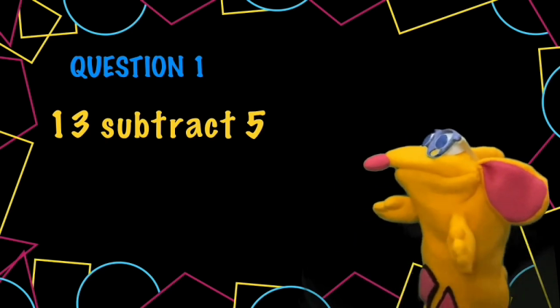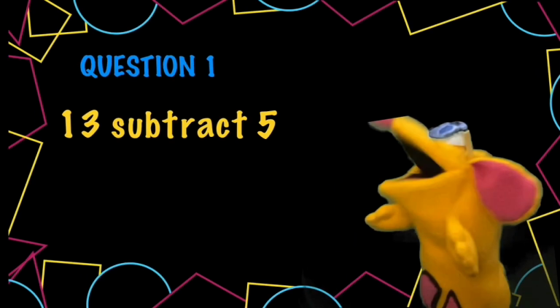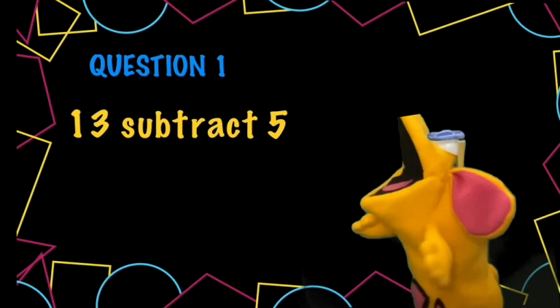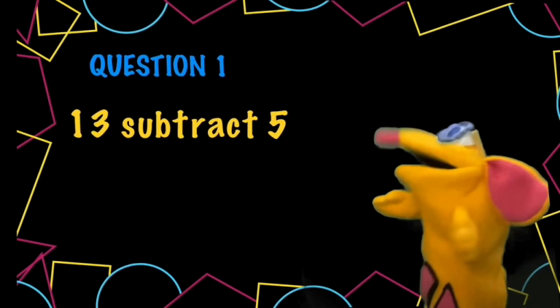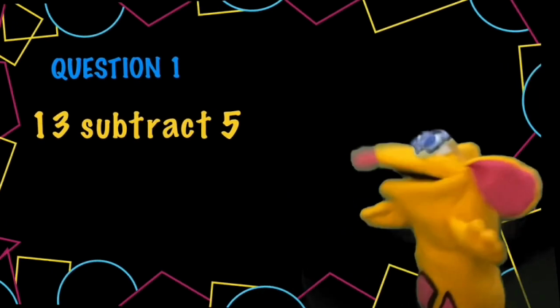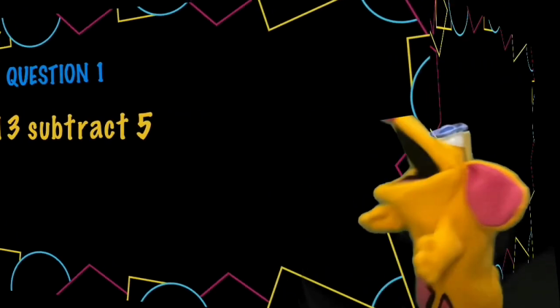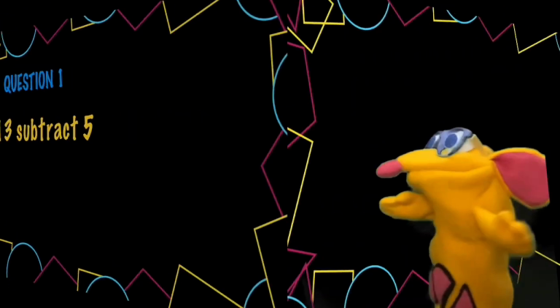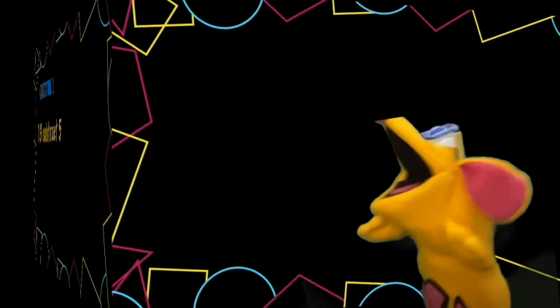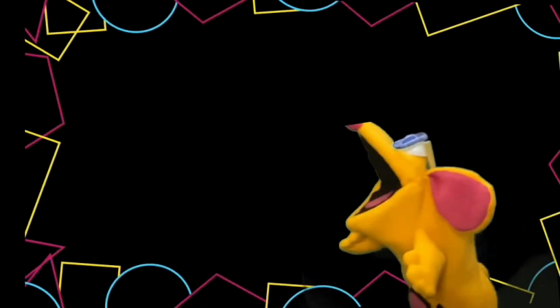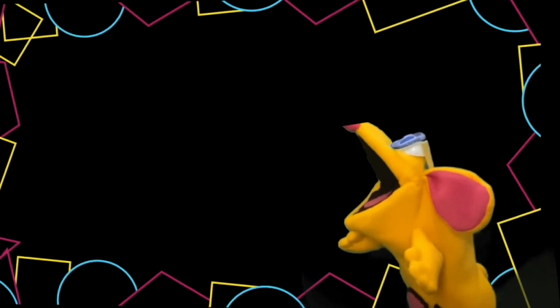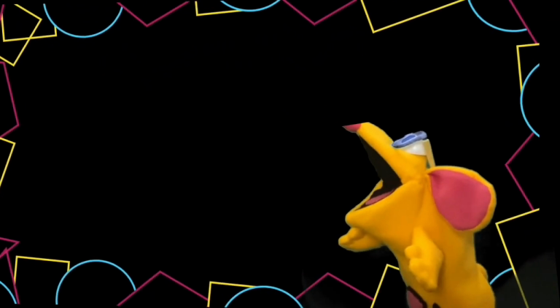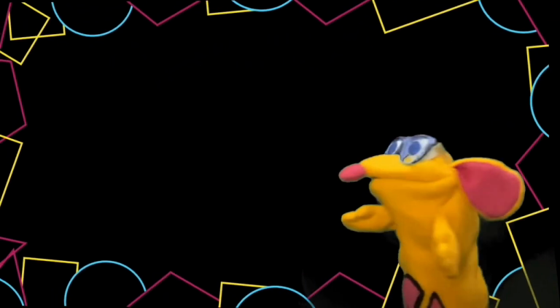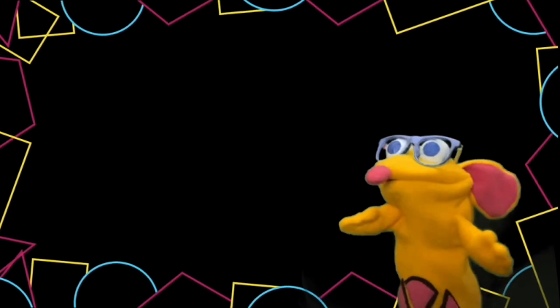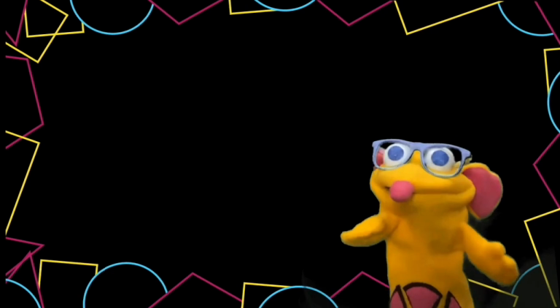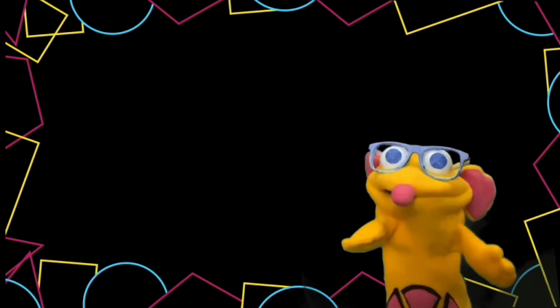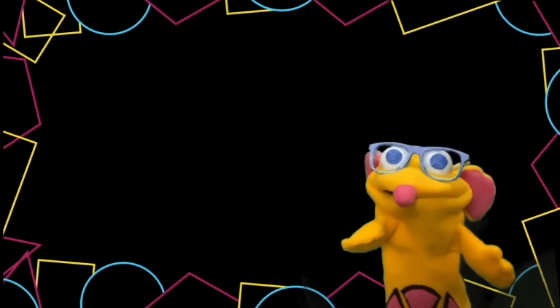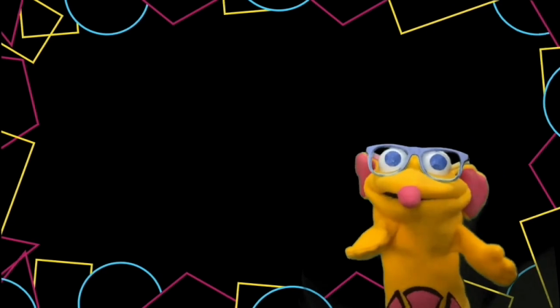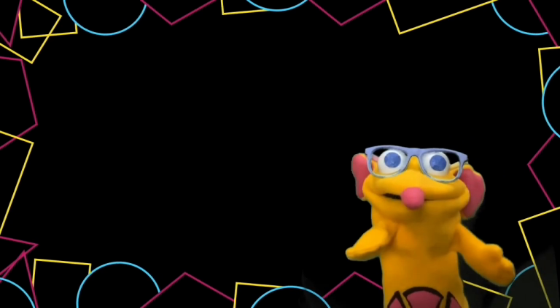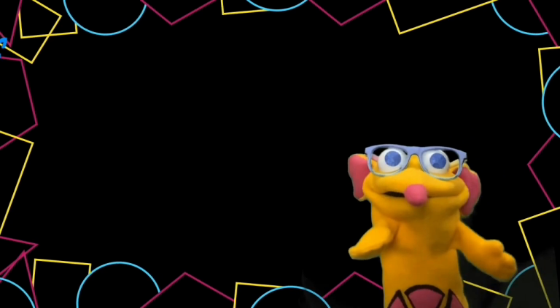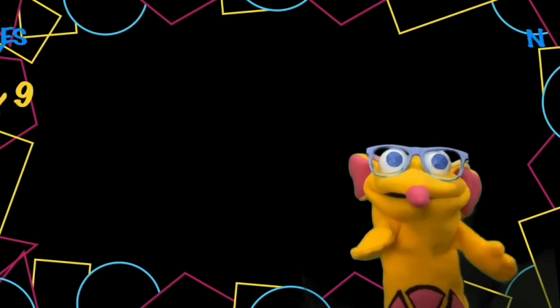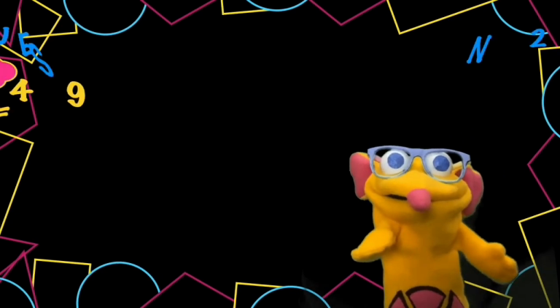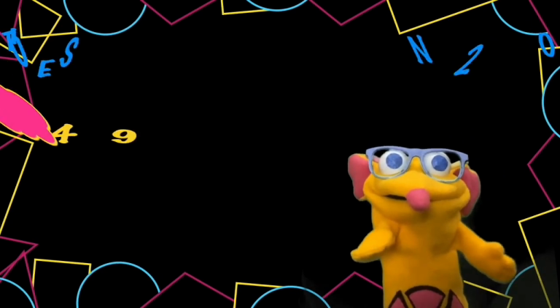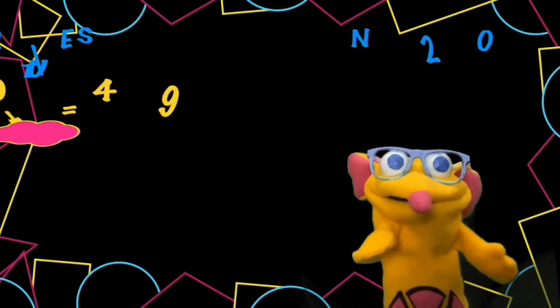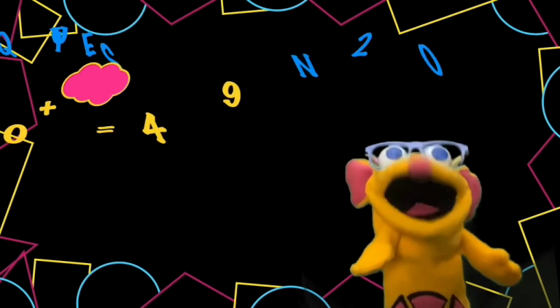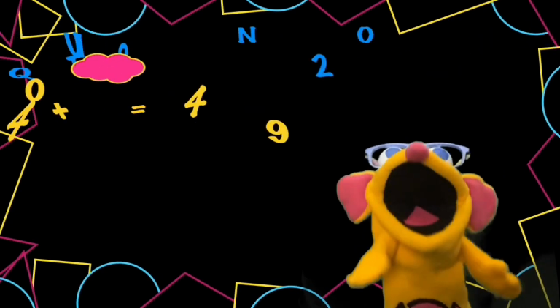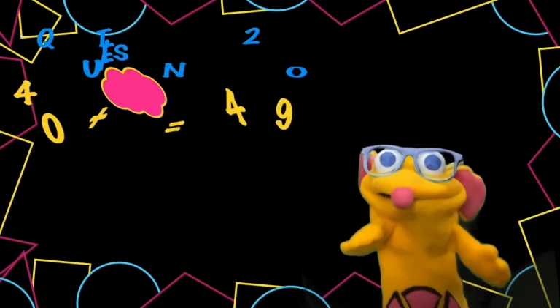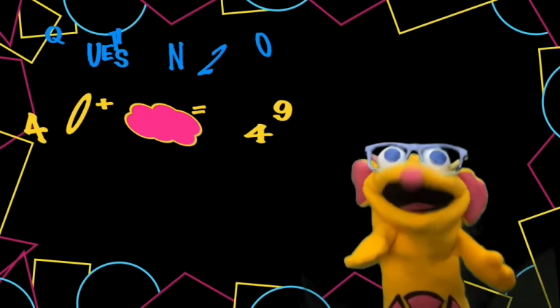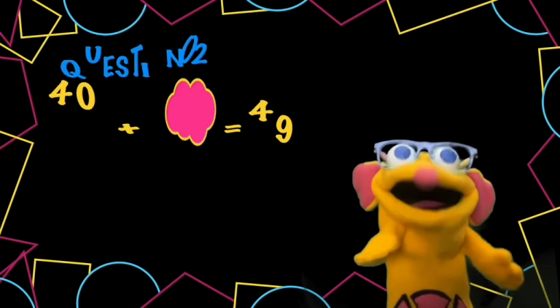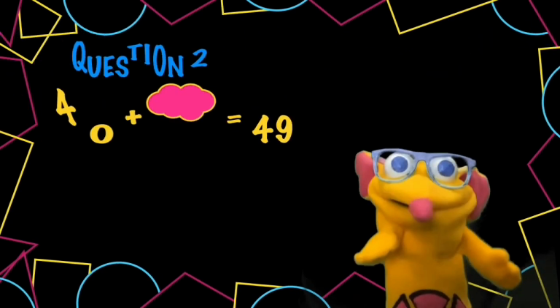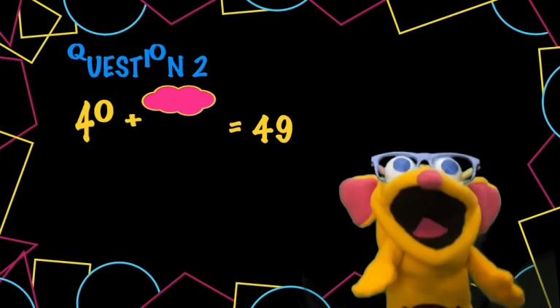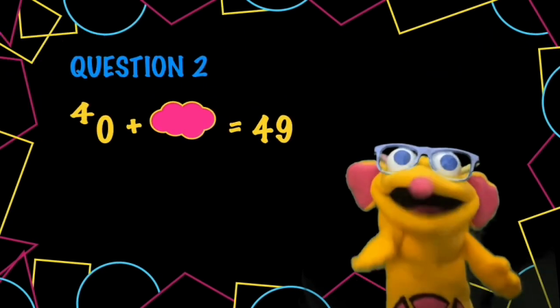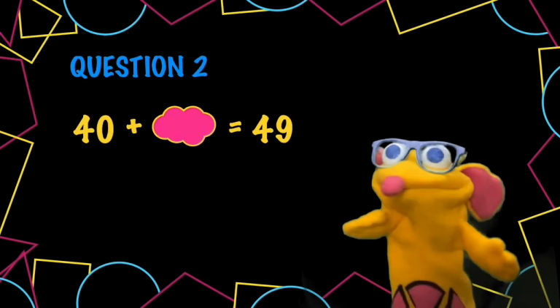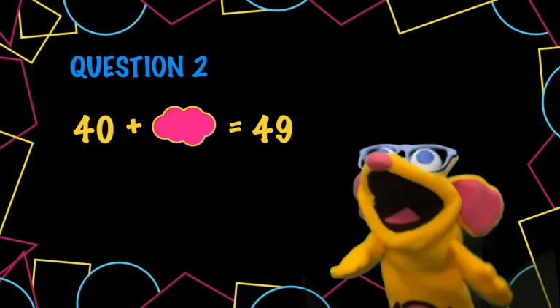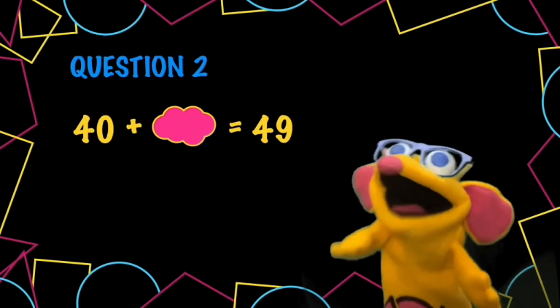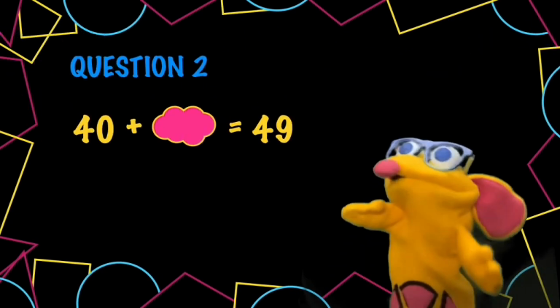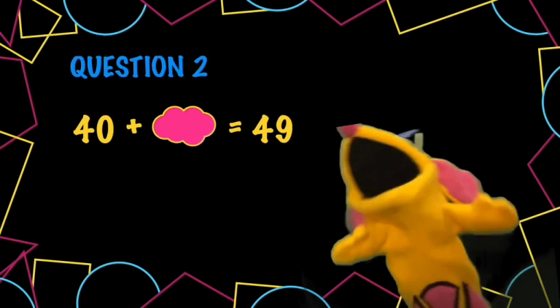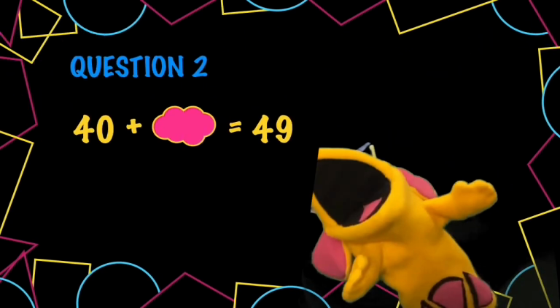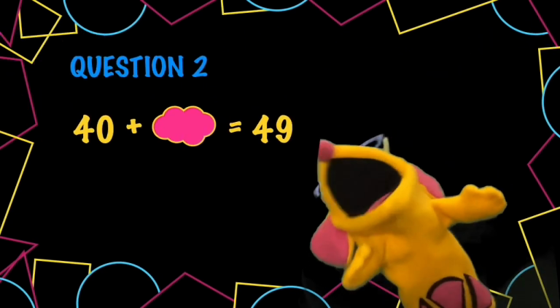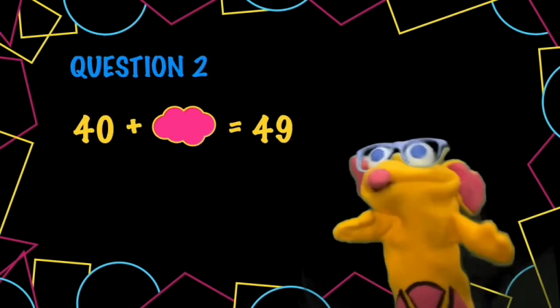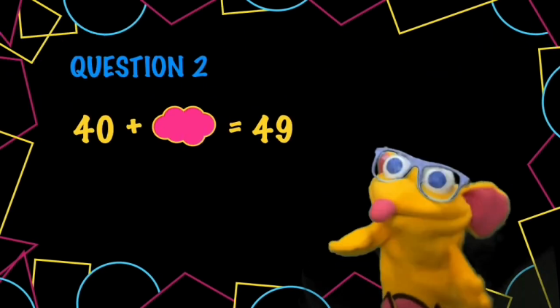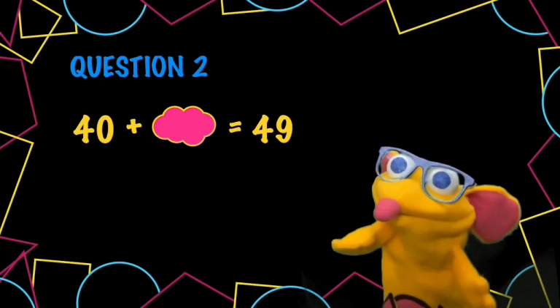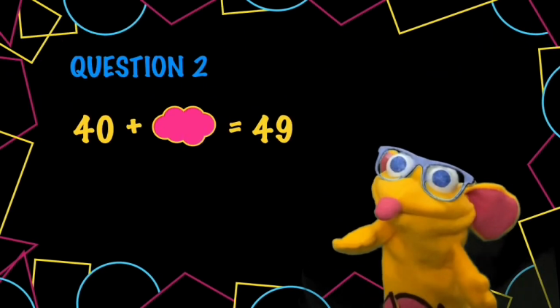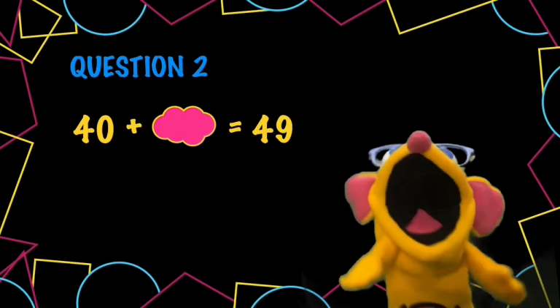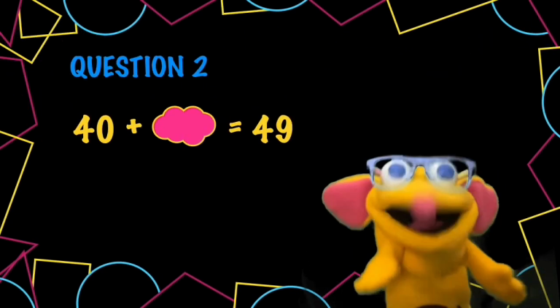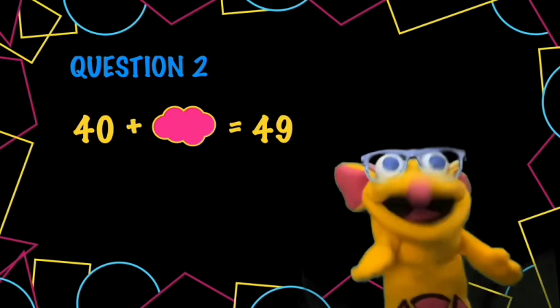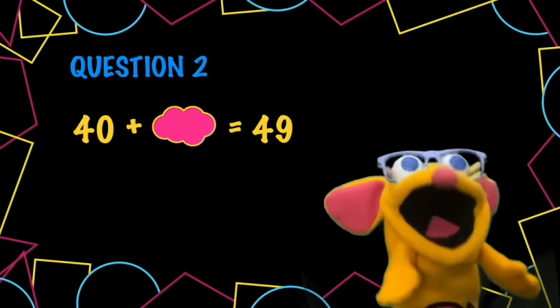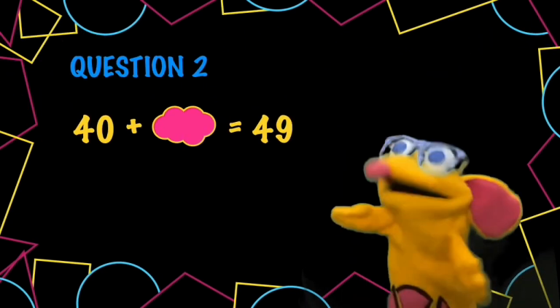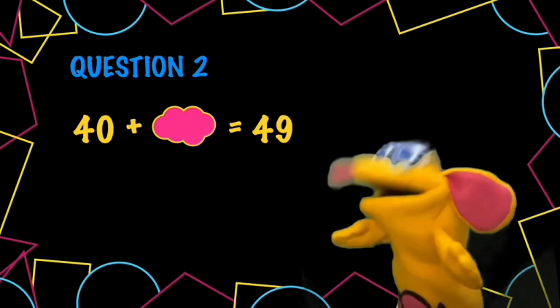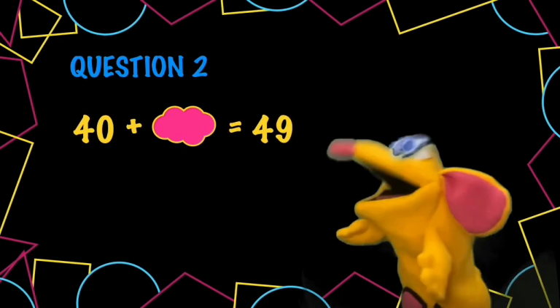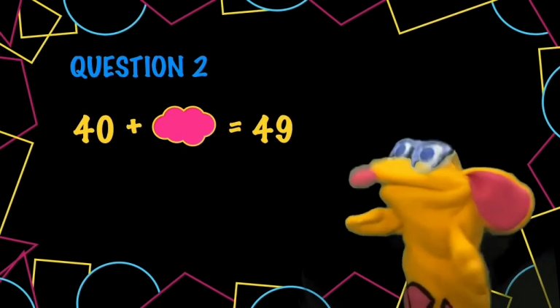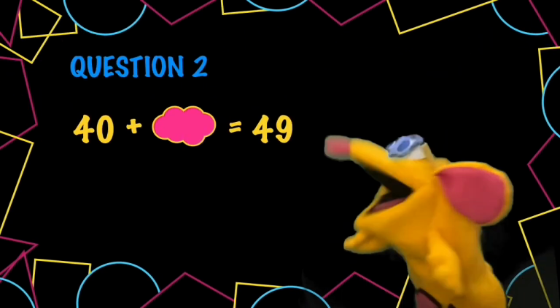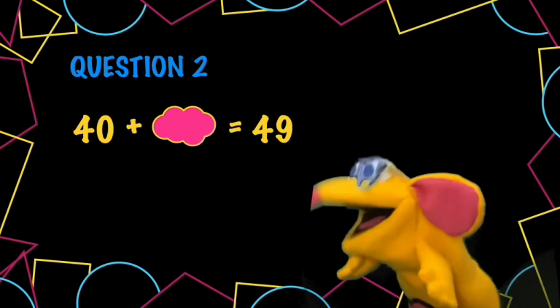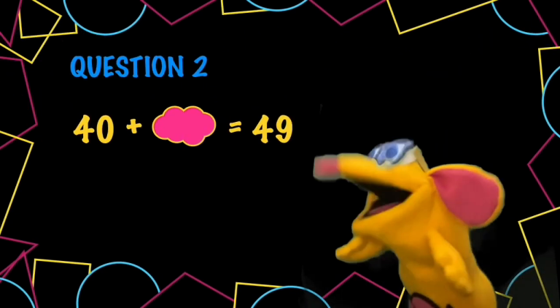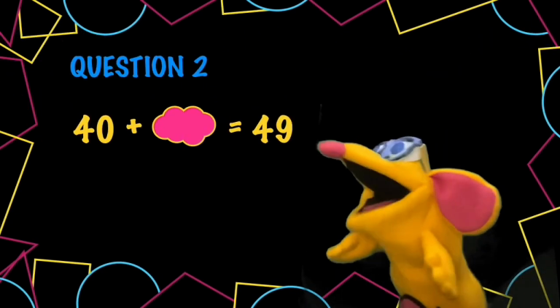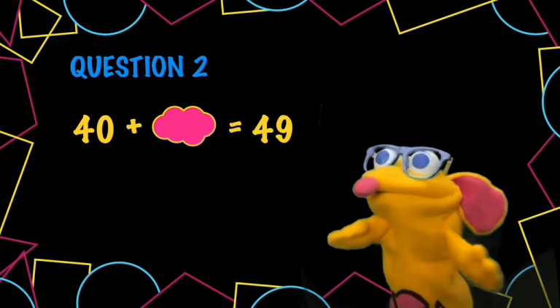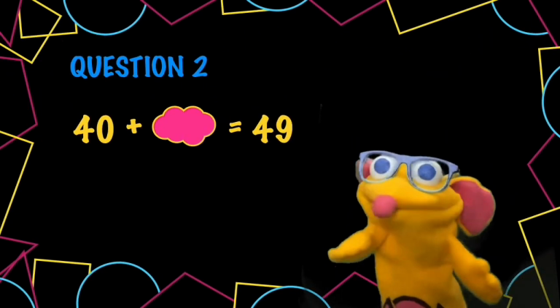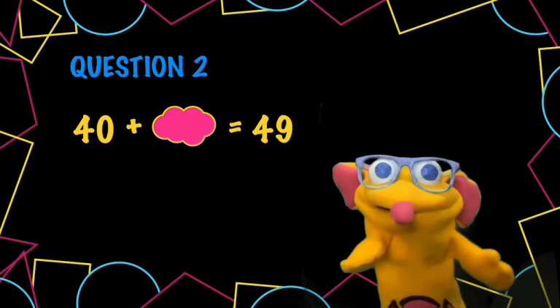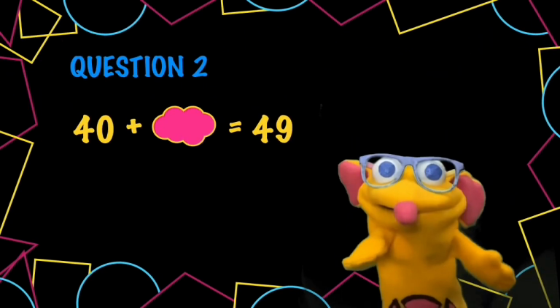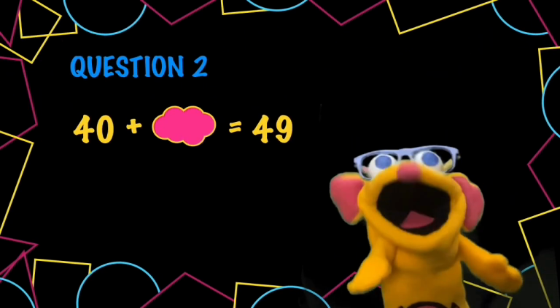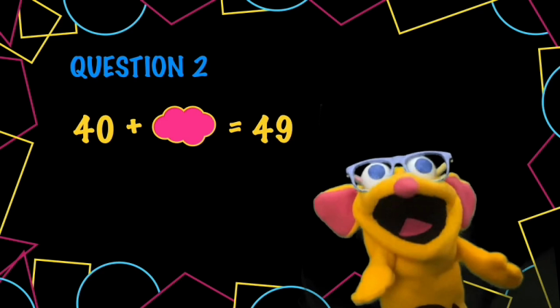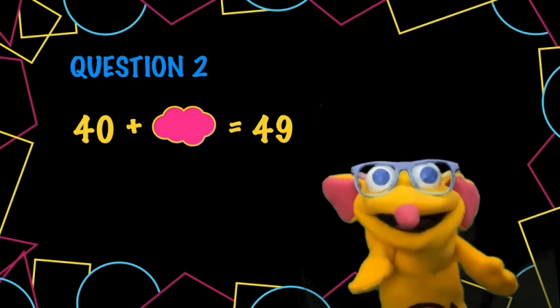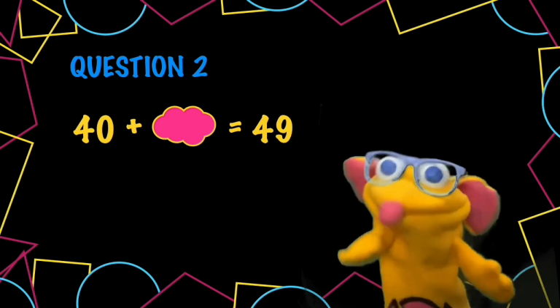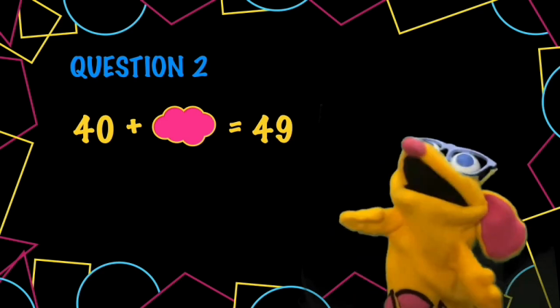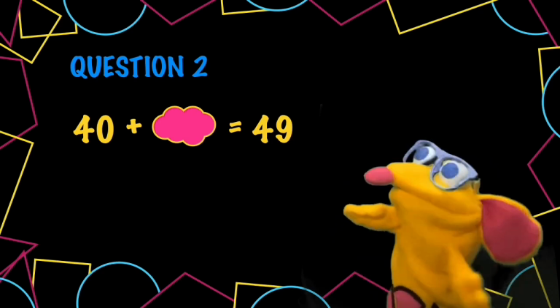Question 2. What is 40 plus something equals 49? What is that? Oh, yes.